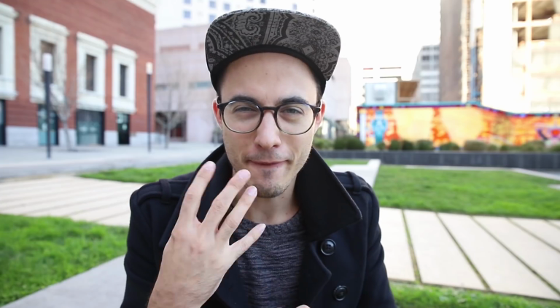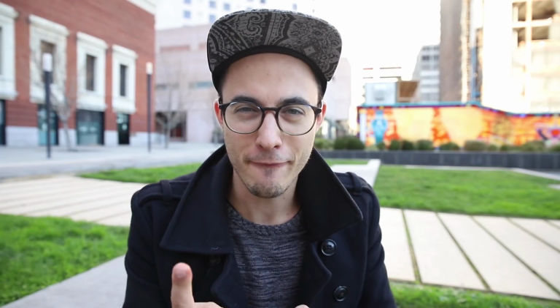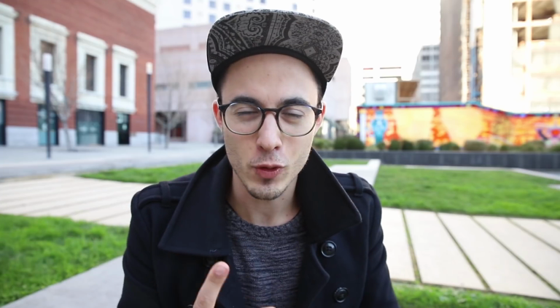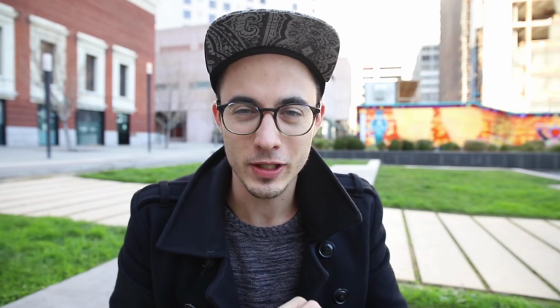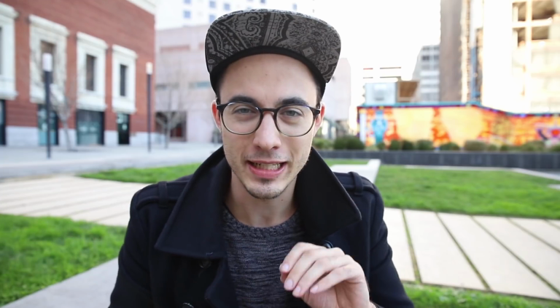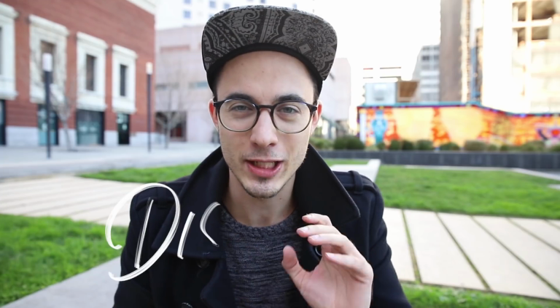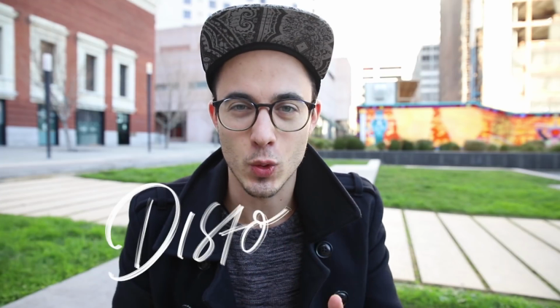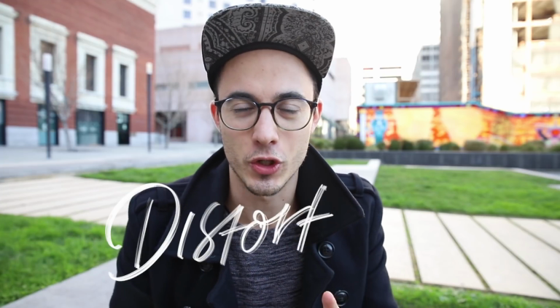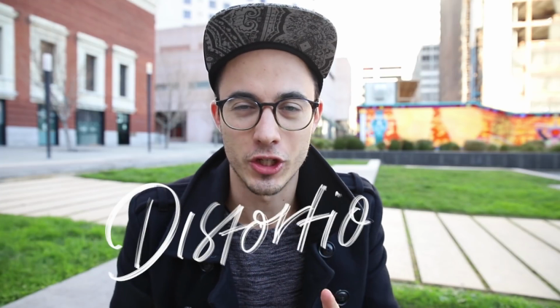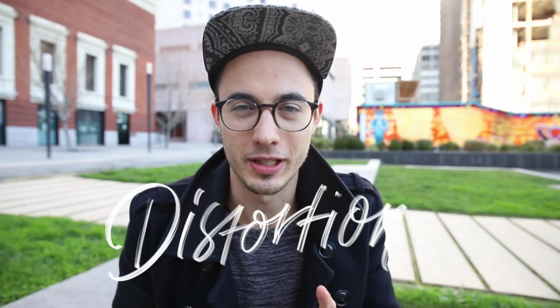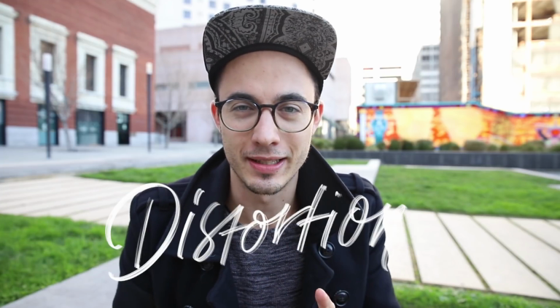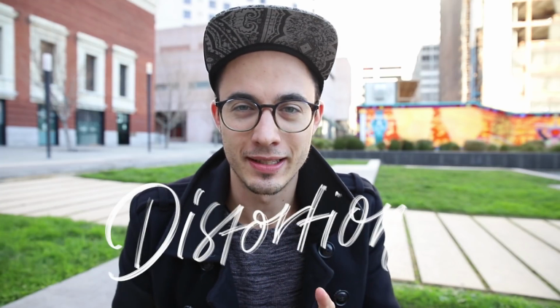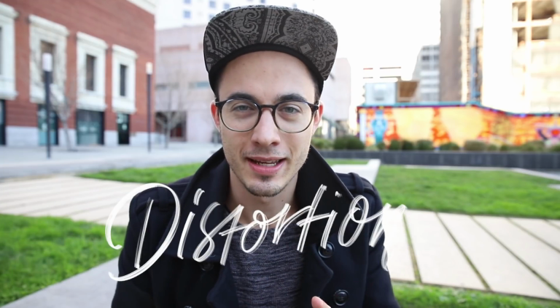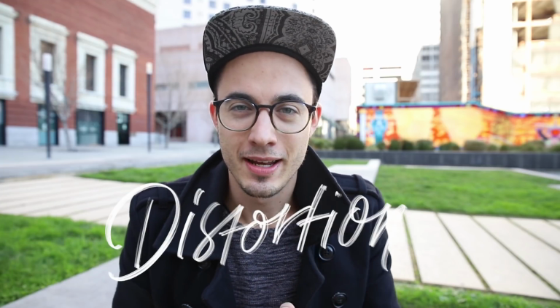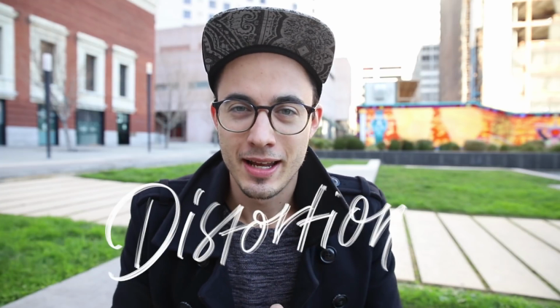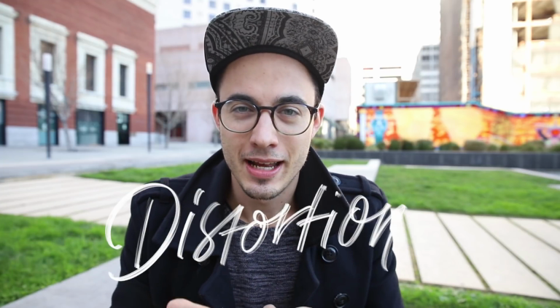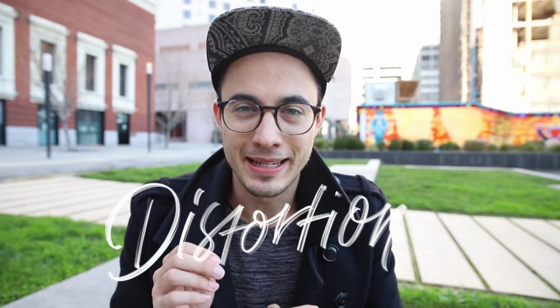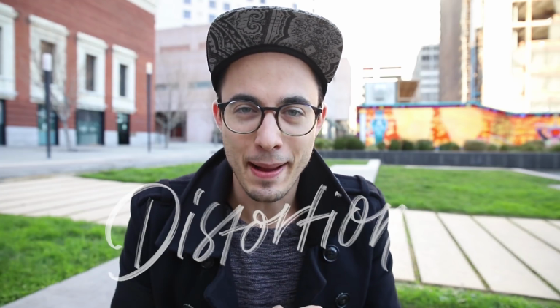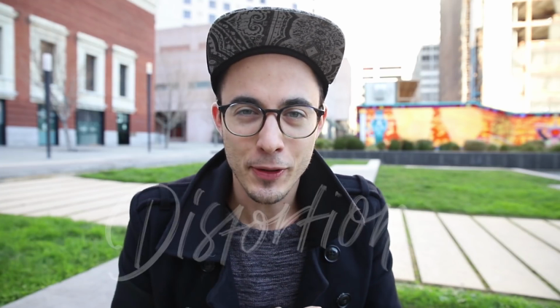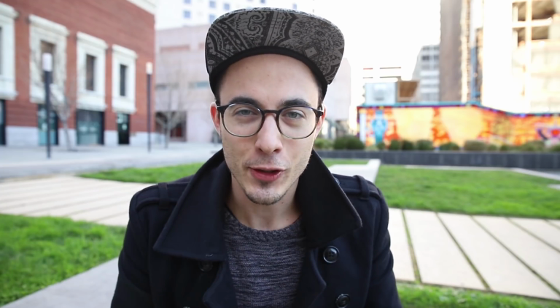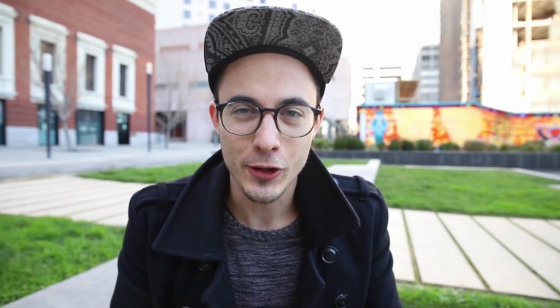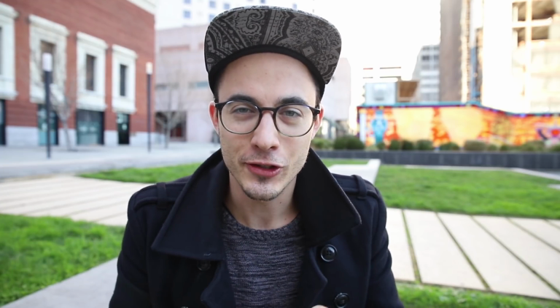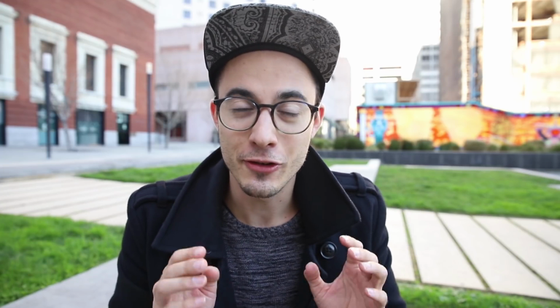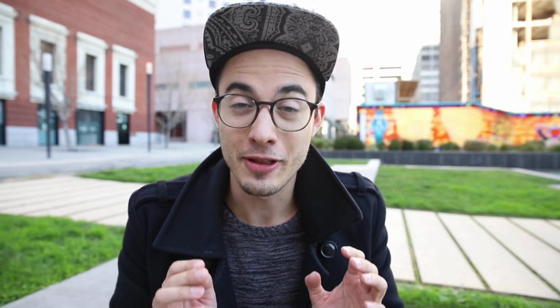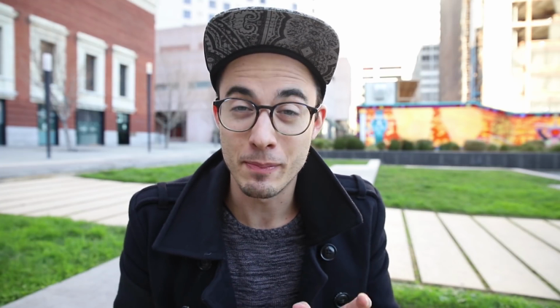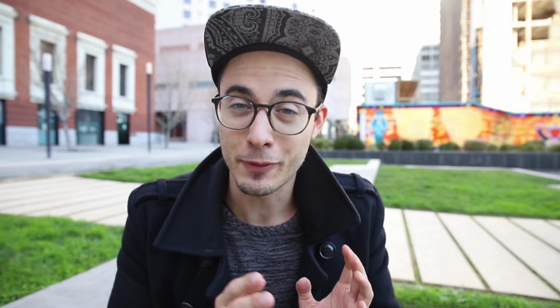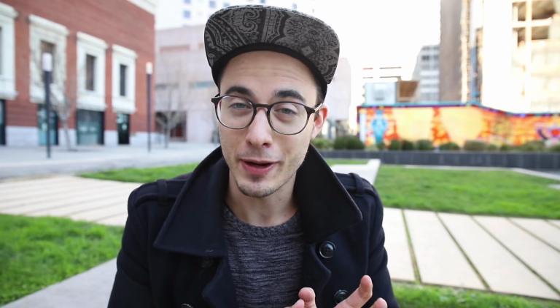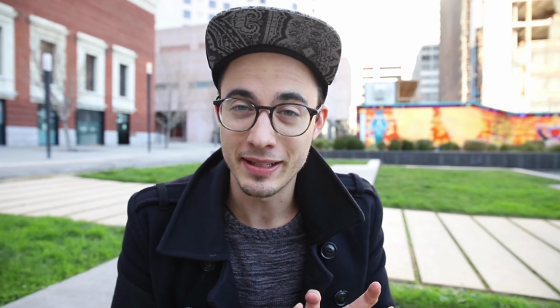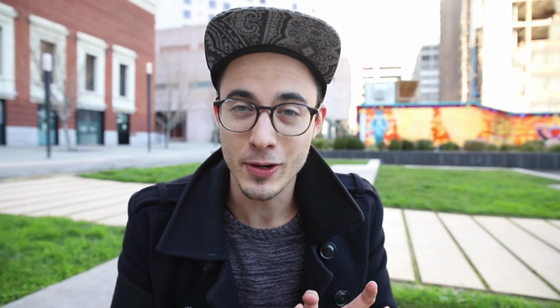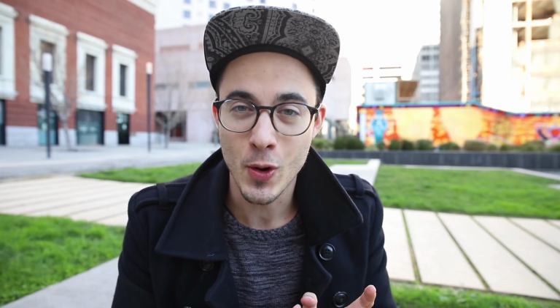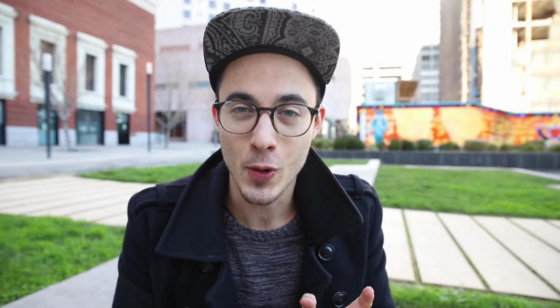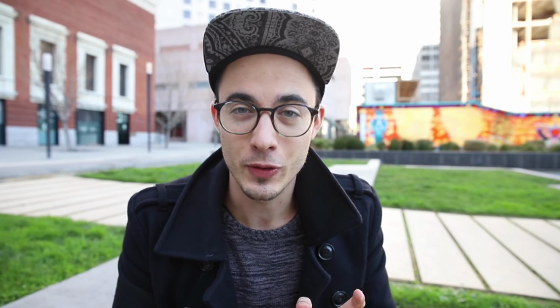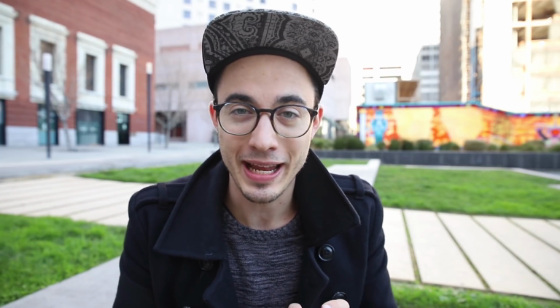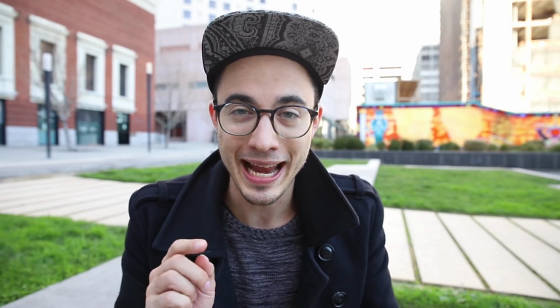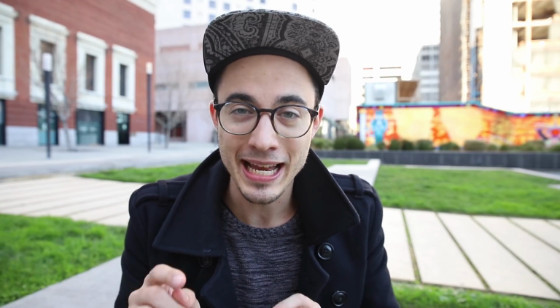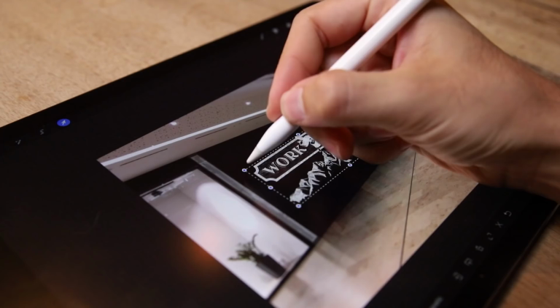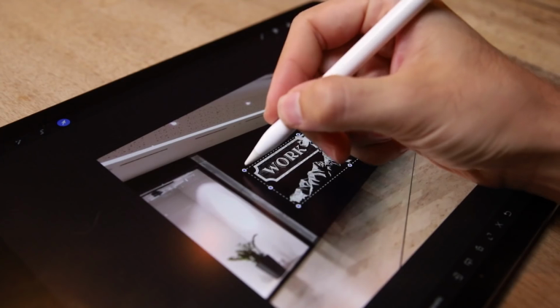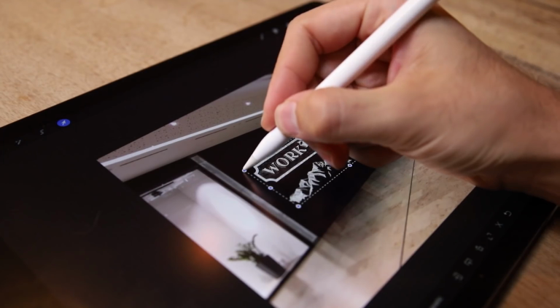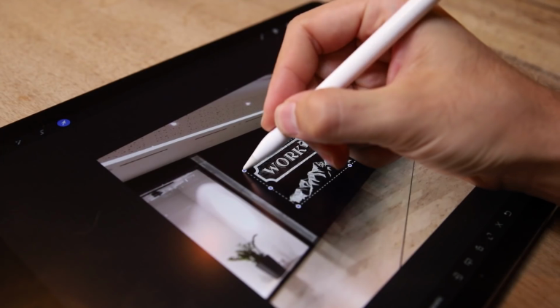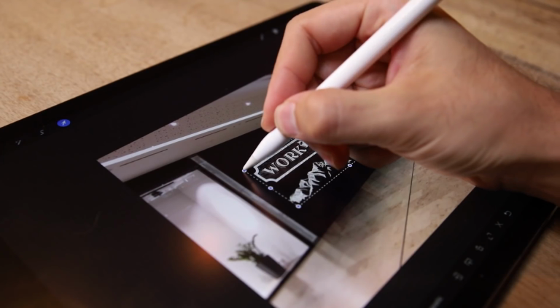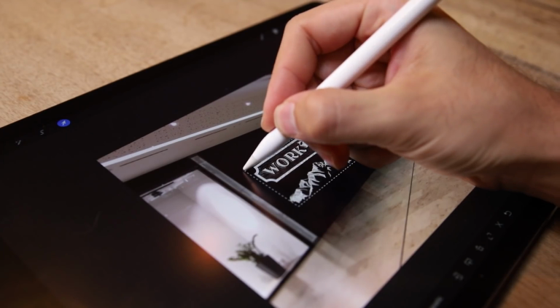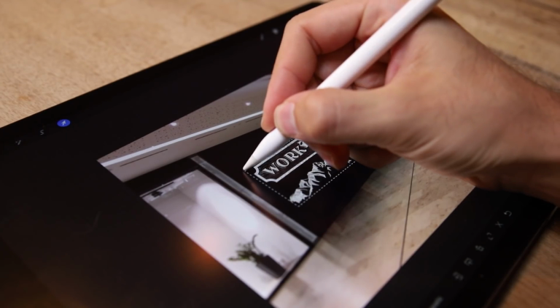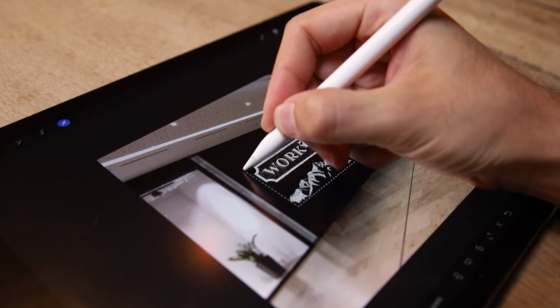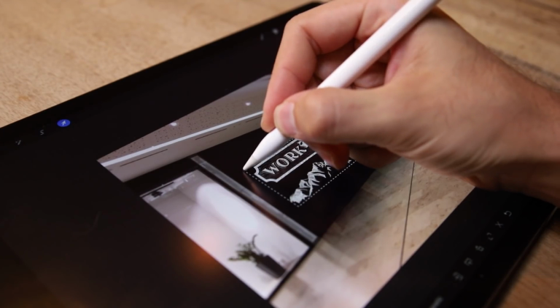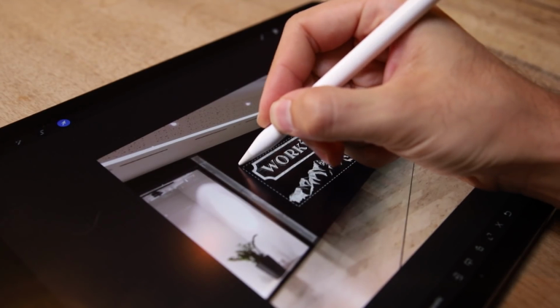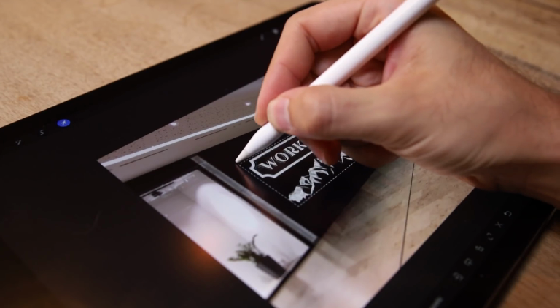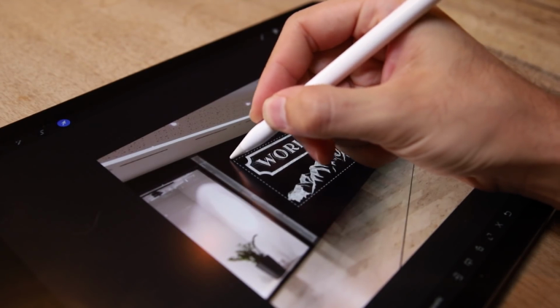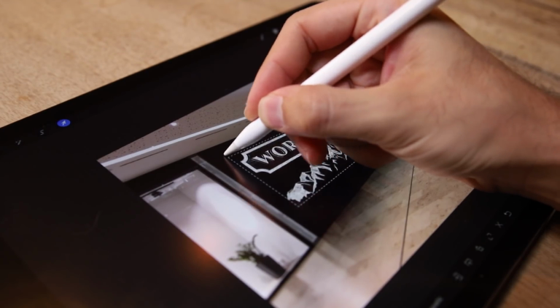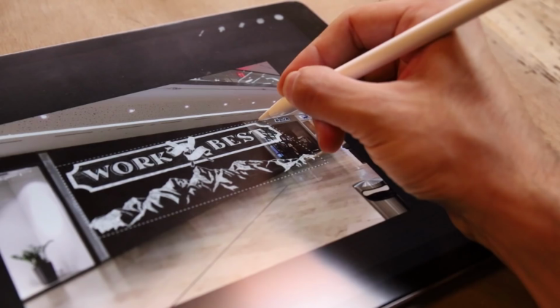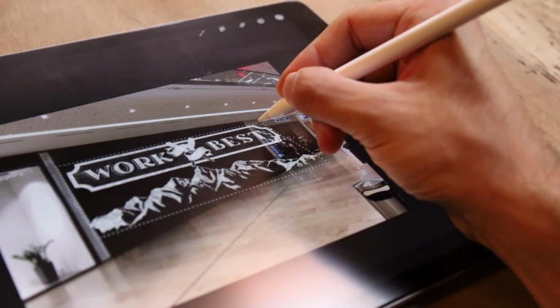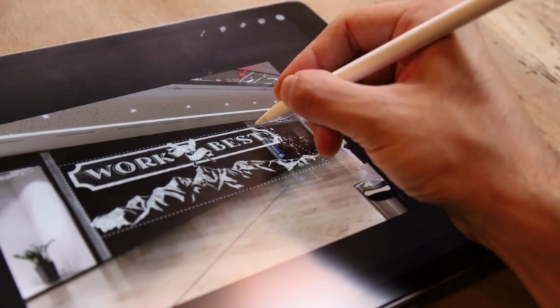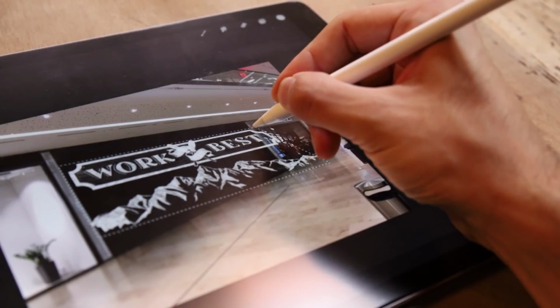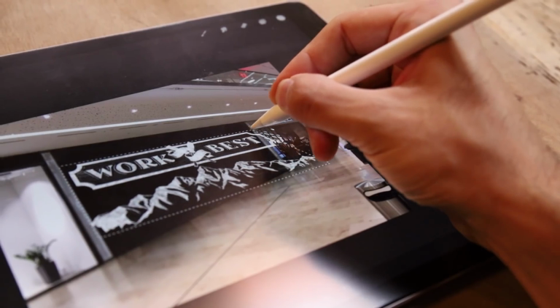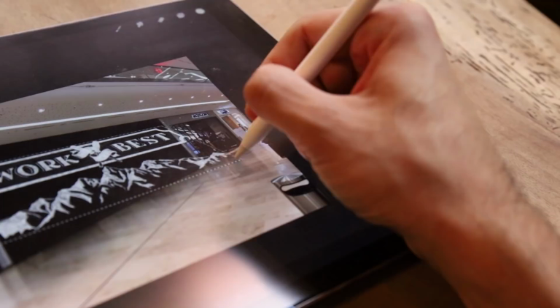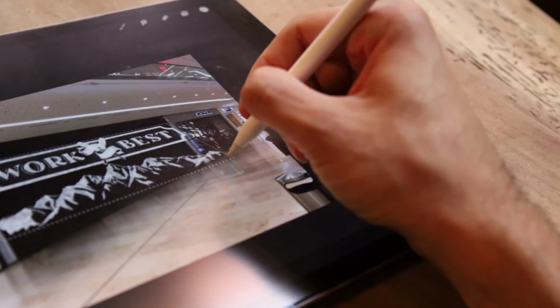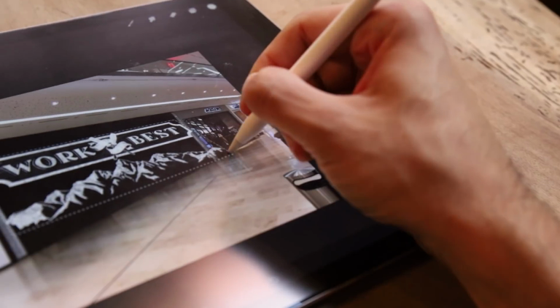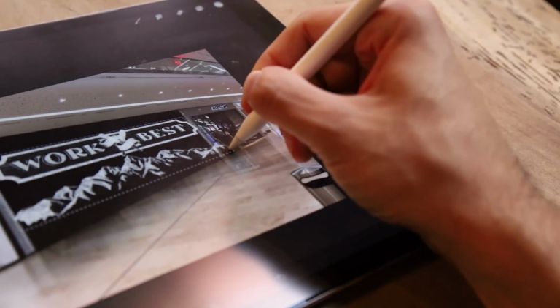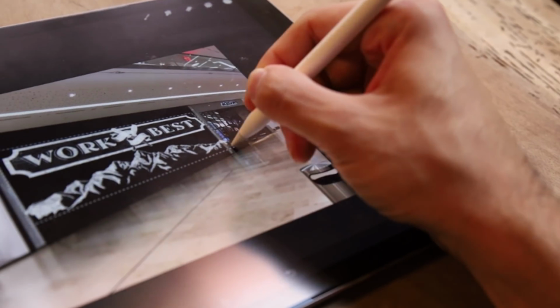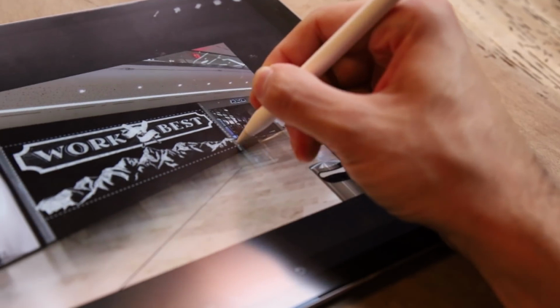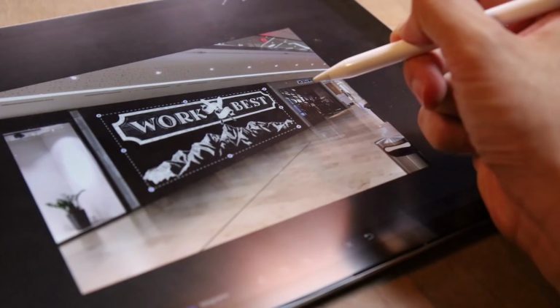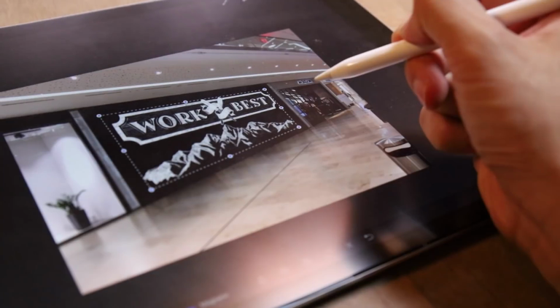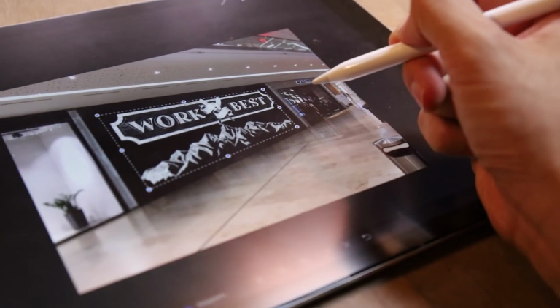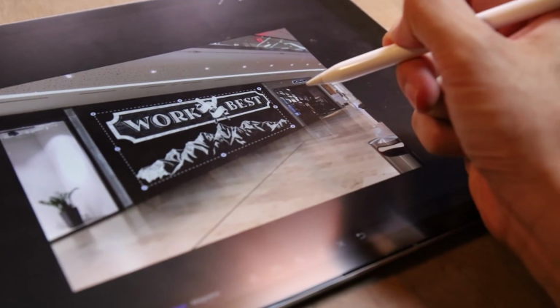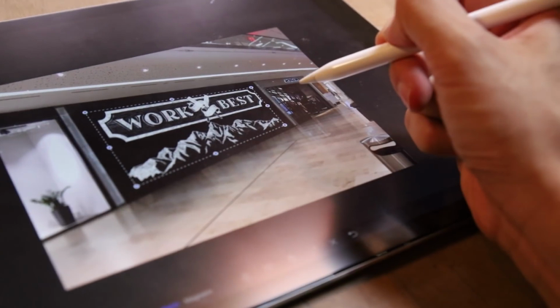Number four: distortions. Tap the cursor, then press and hold any corner of the selection and distort it into the desired position.